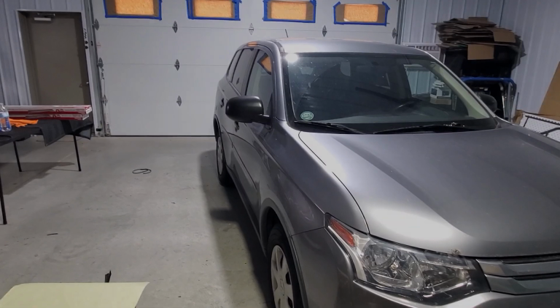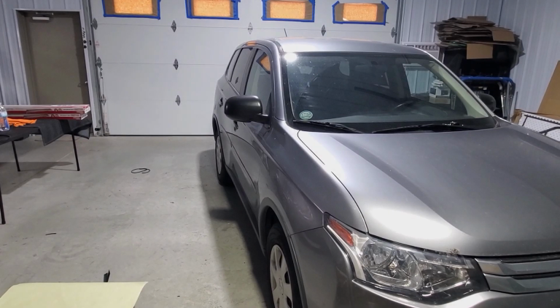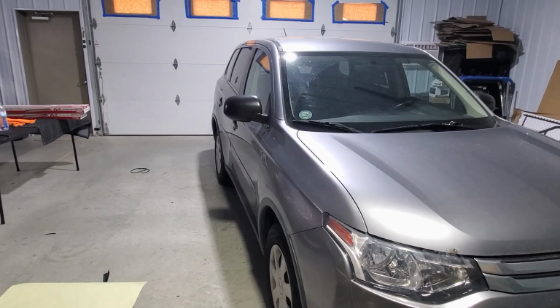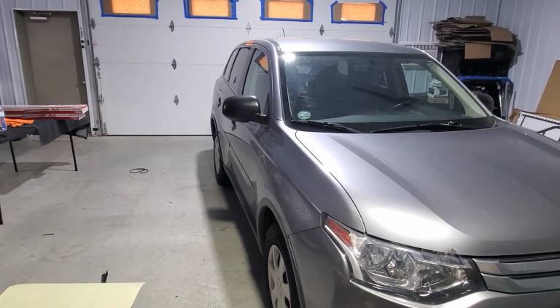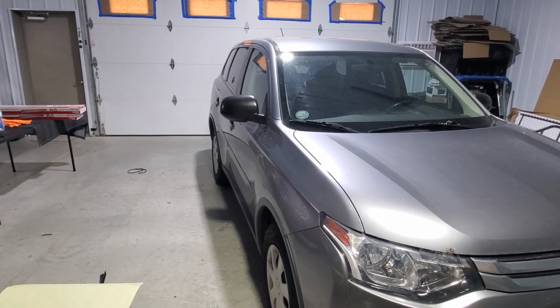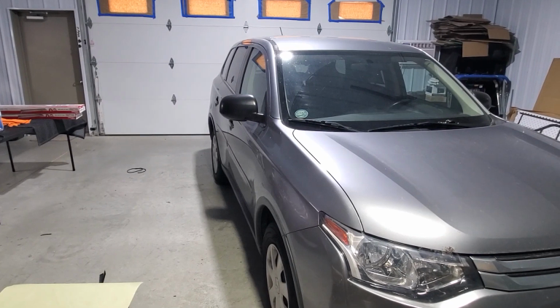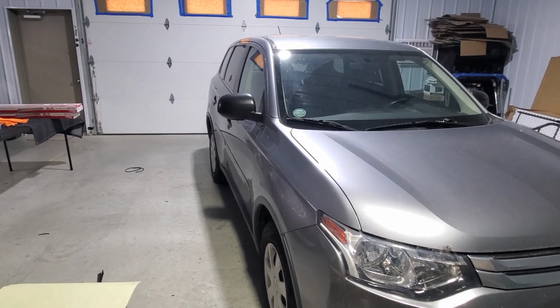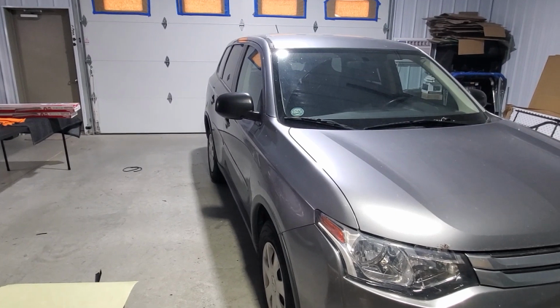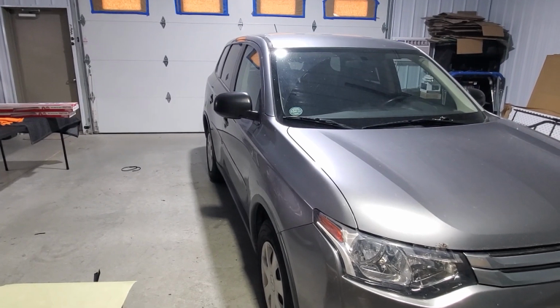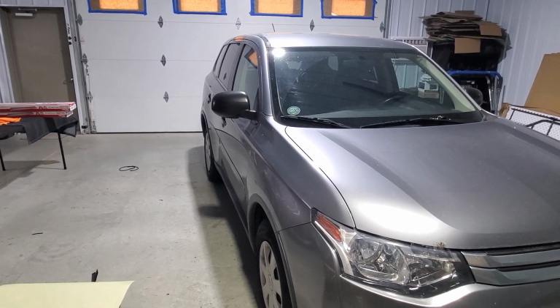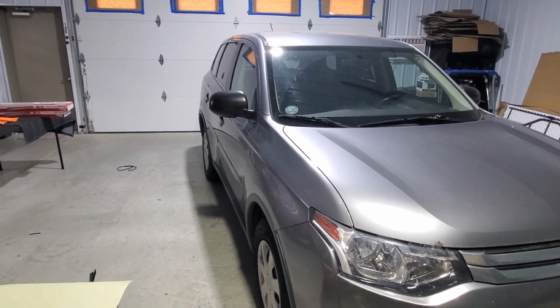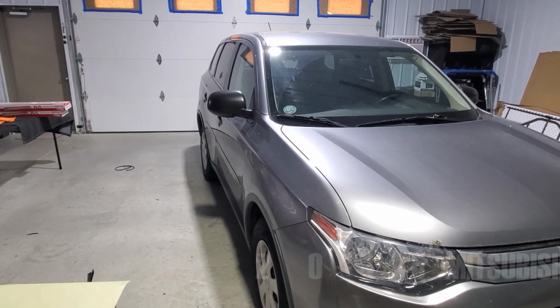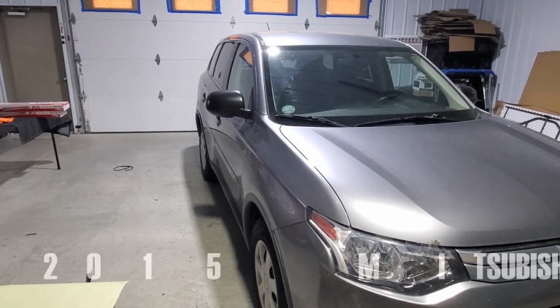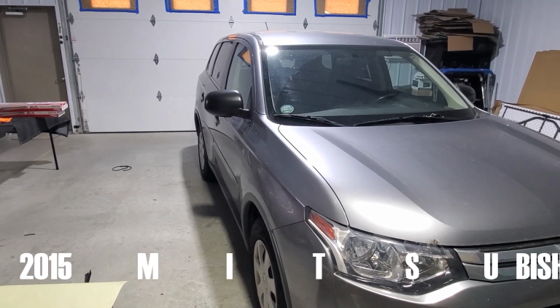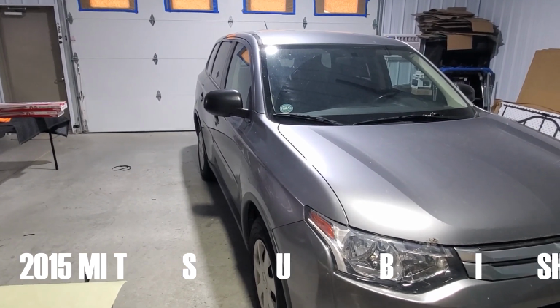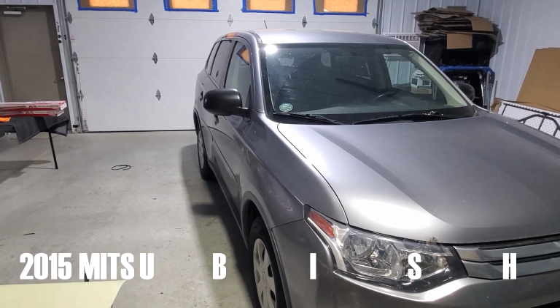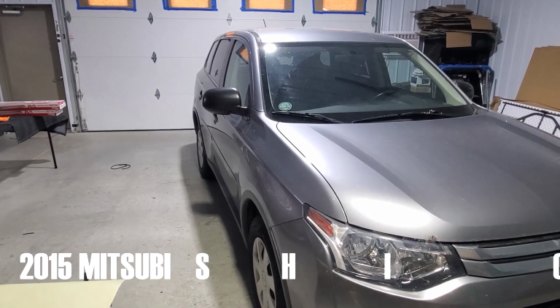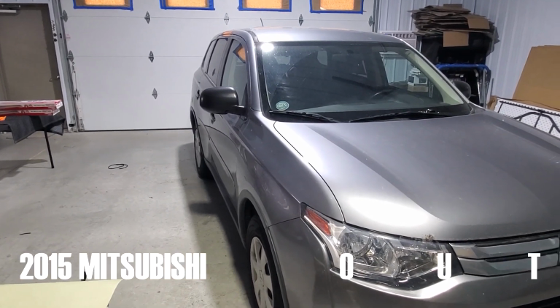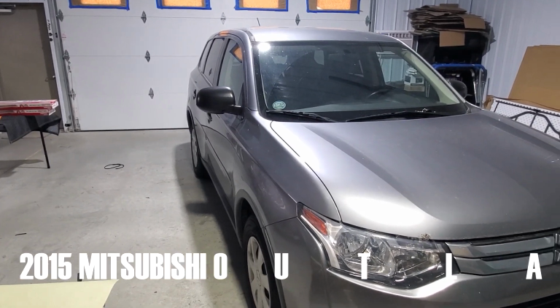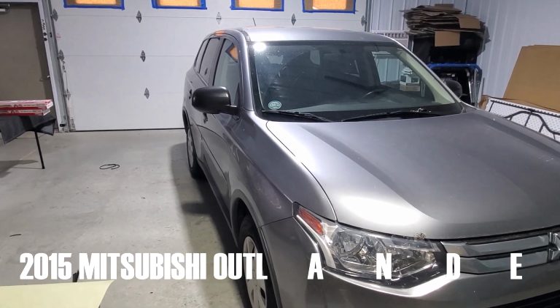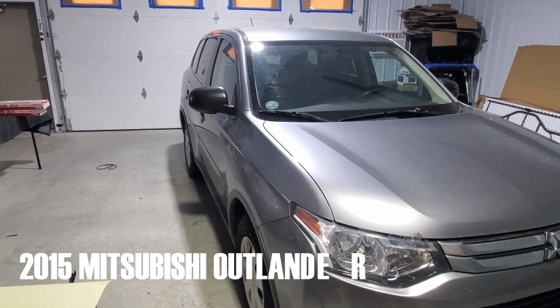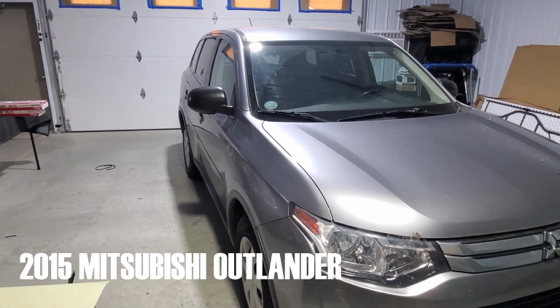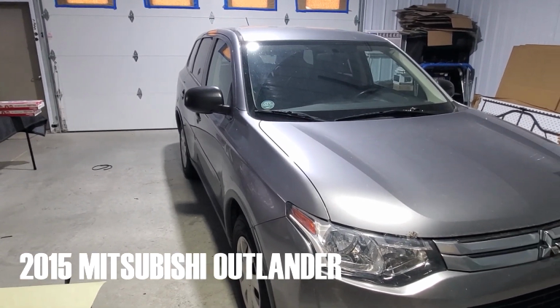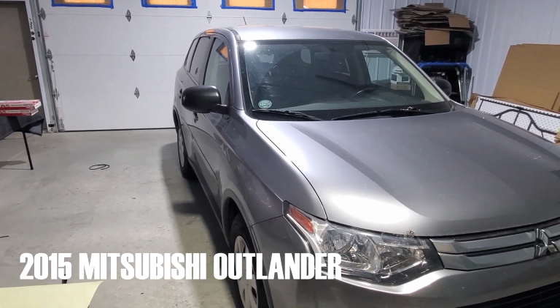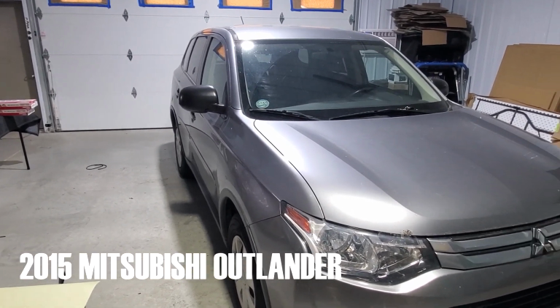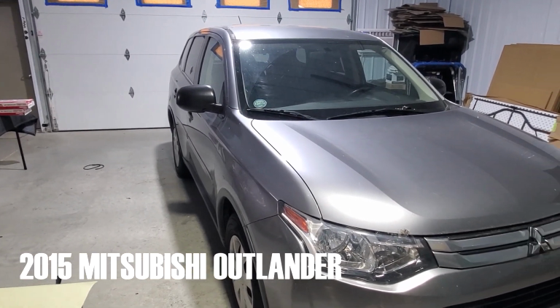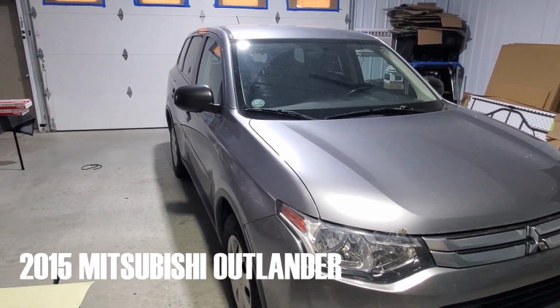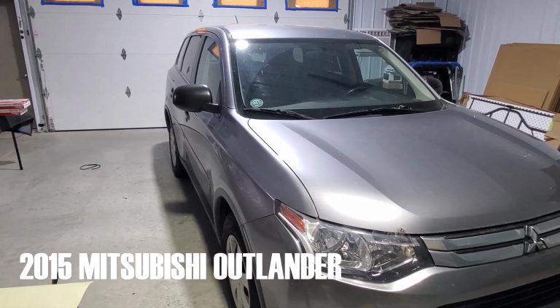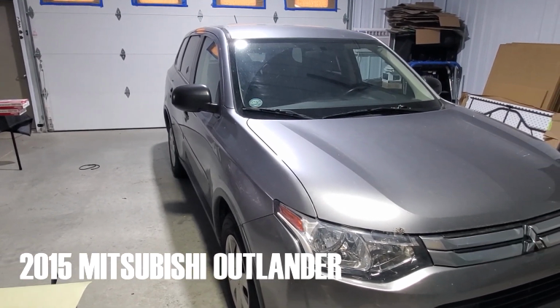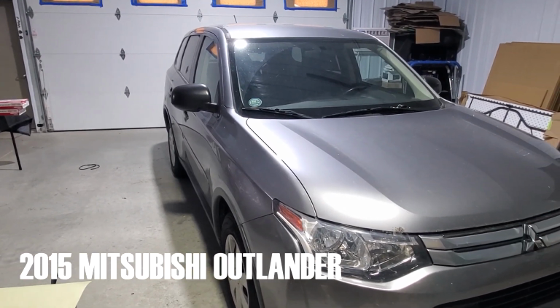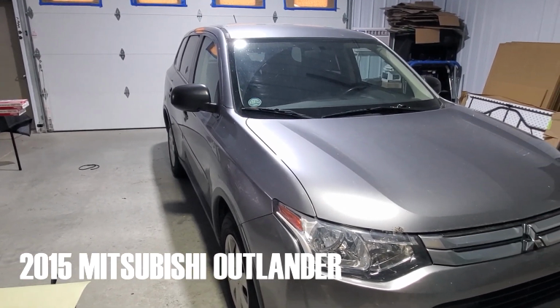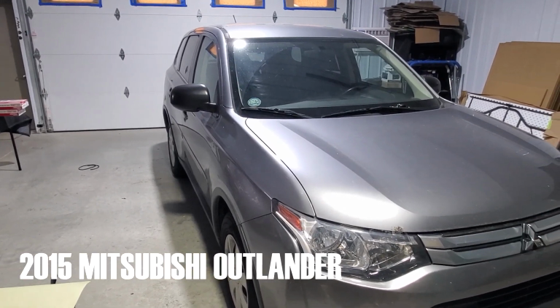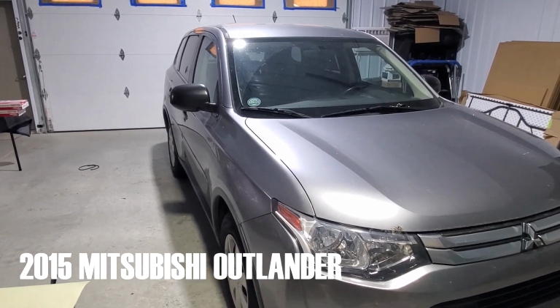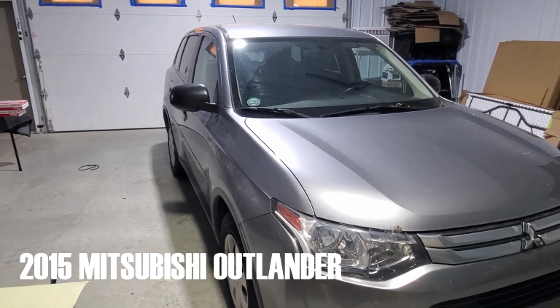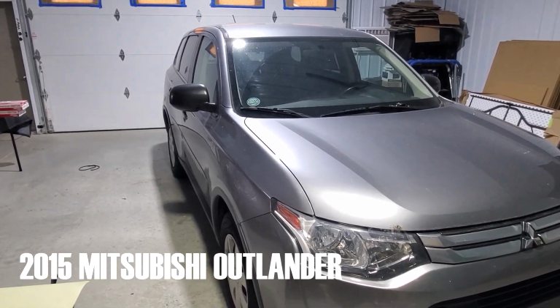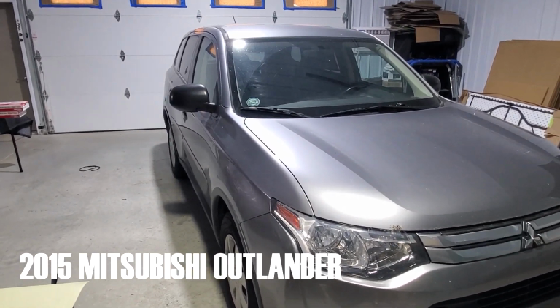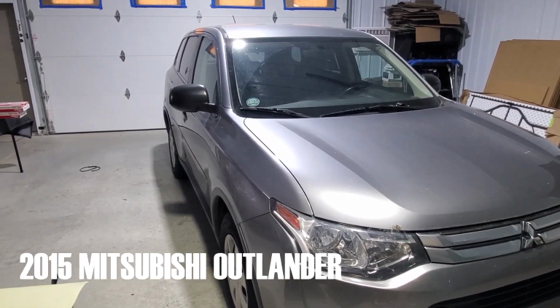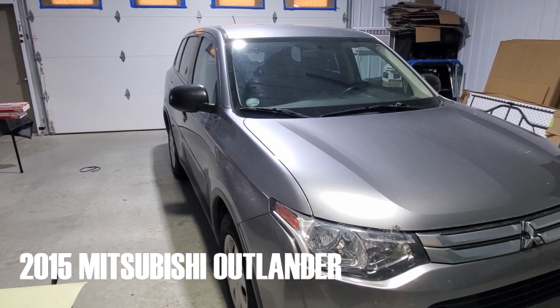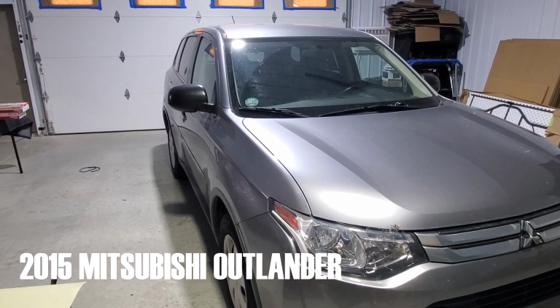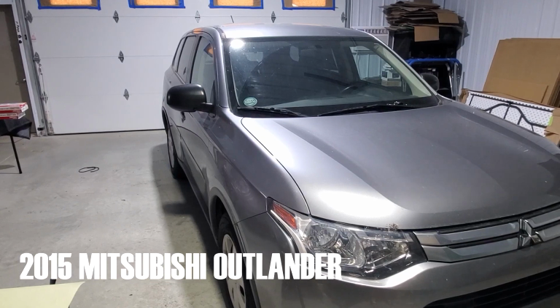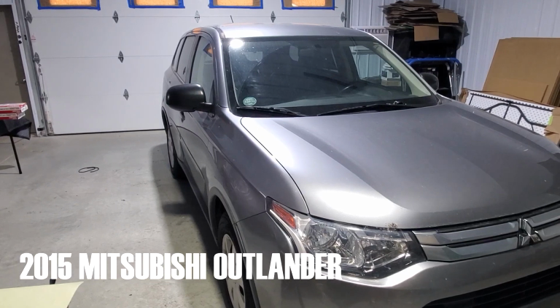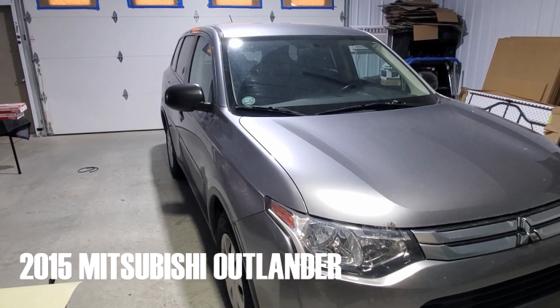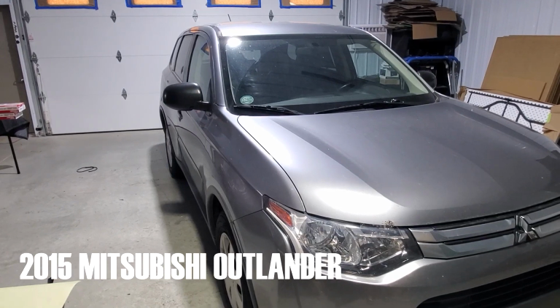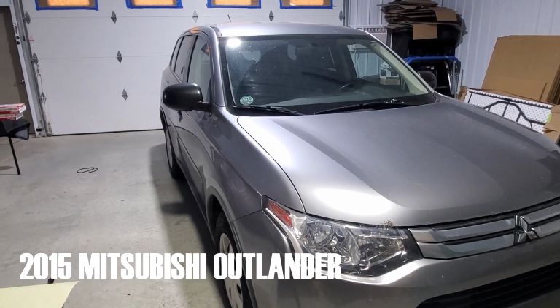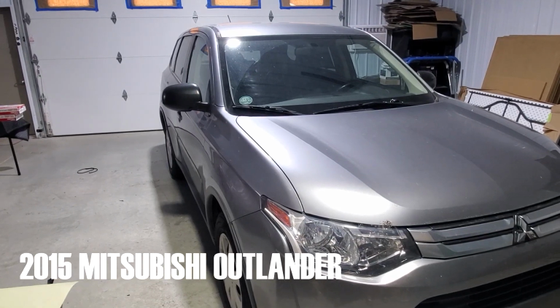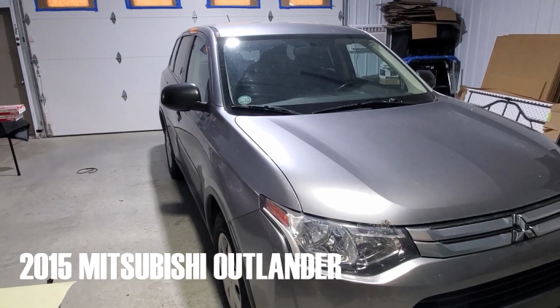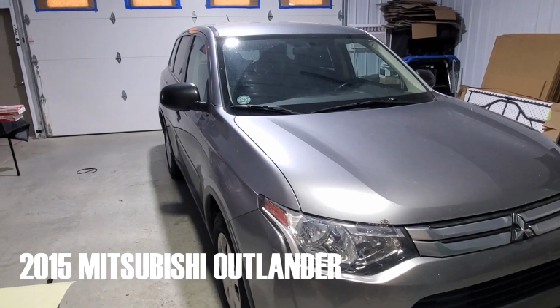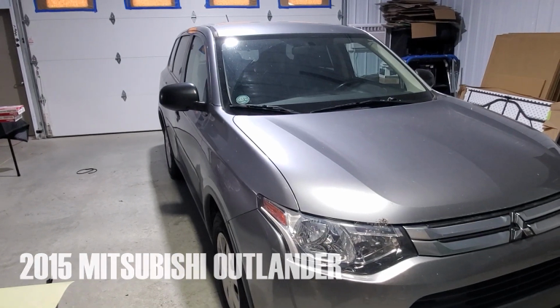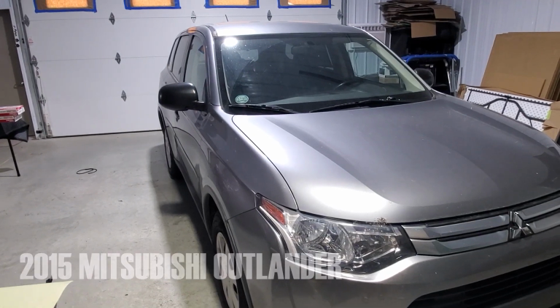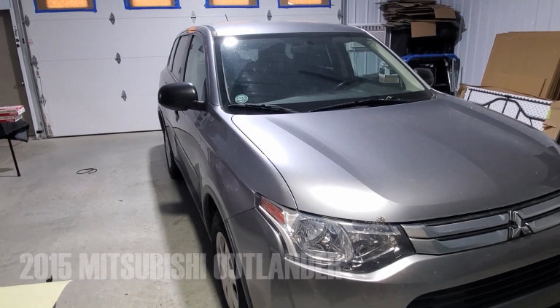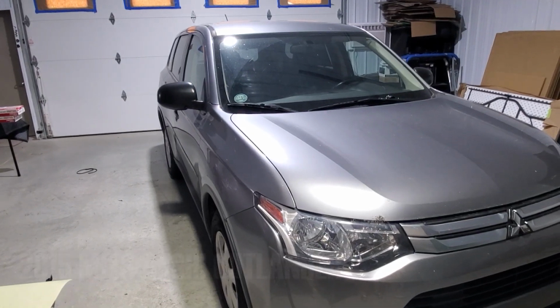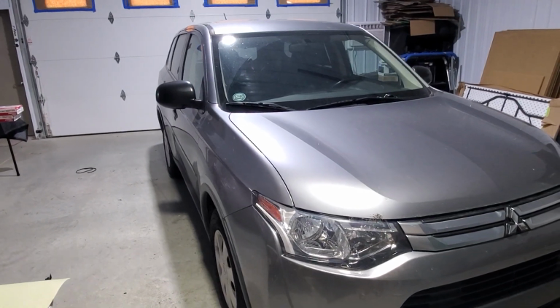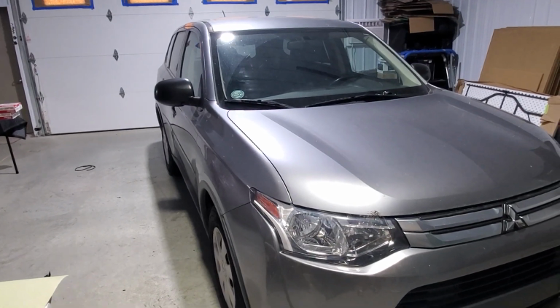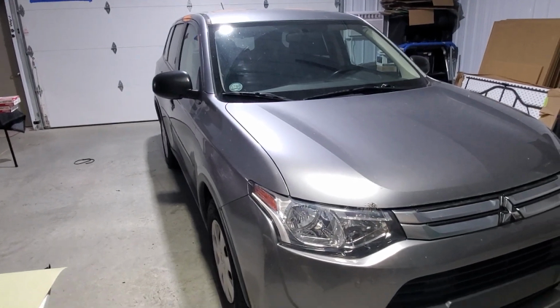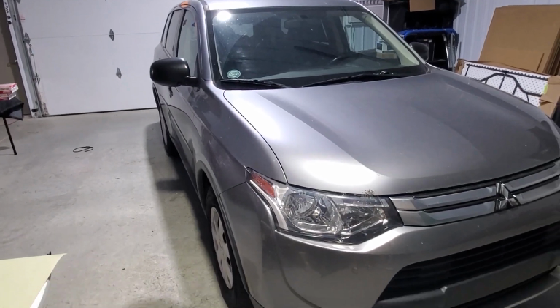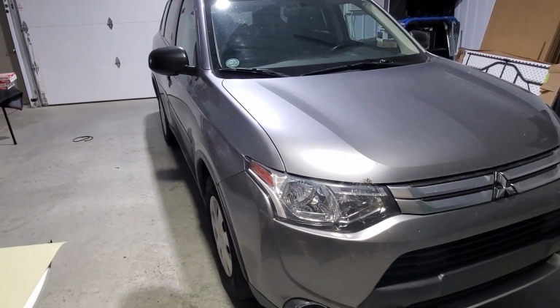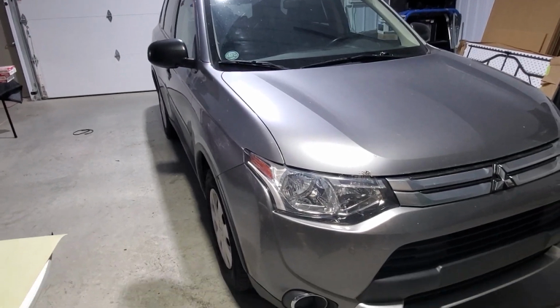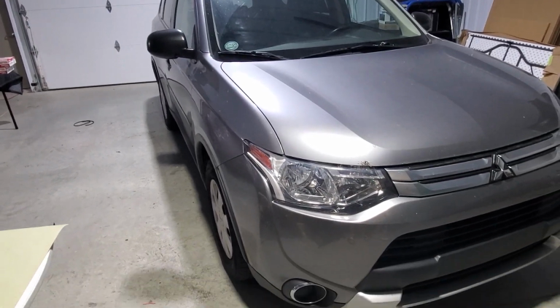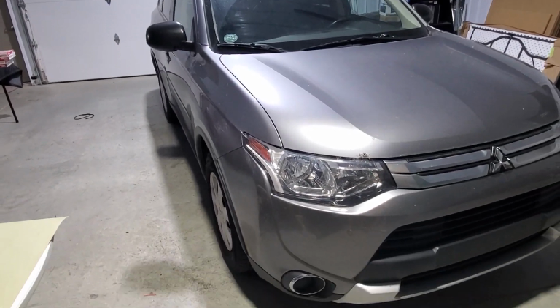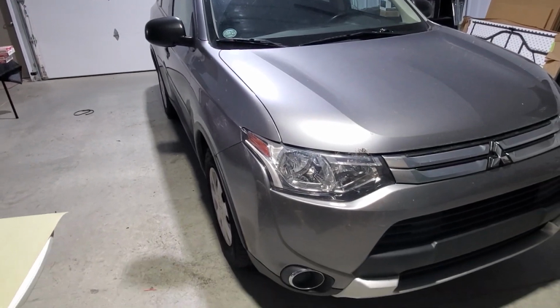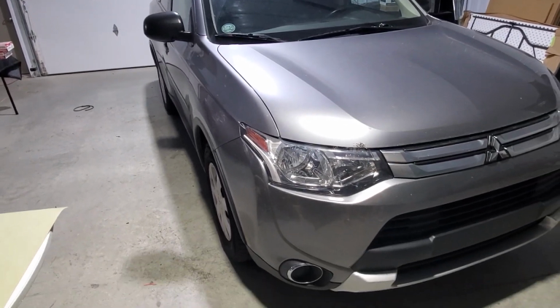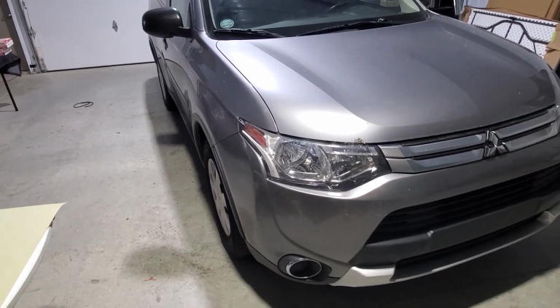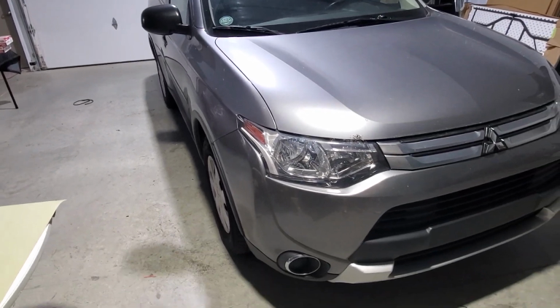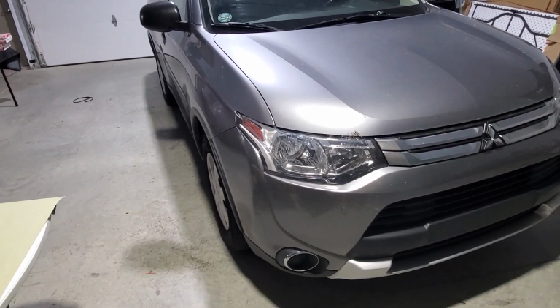Today we're going to be doing a 2015 Mitsubishi Outlander. We're going to be doing a remote start with keyless entry.